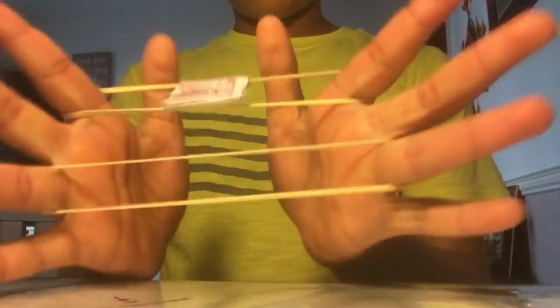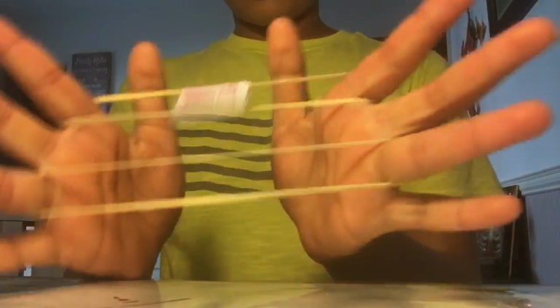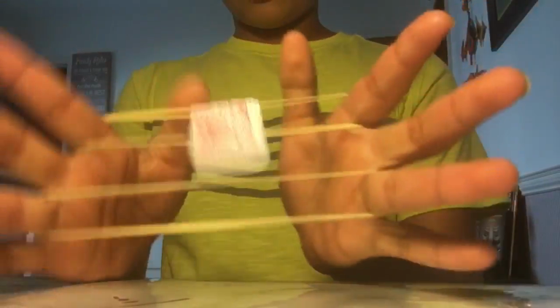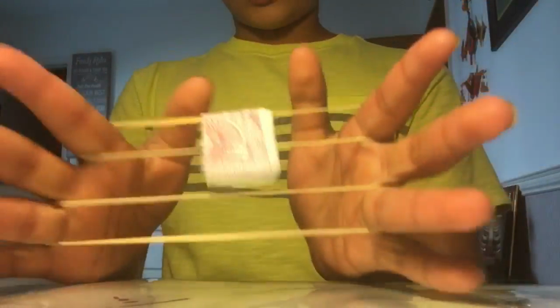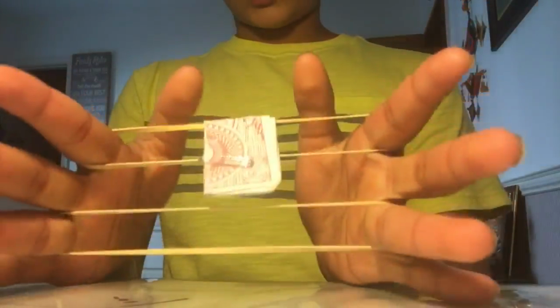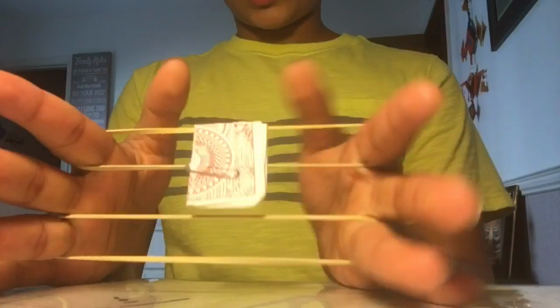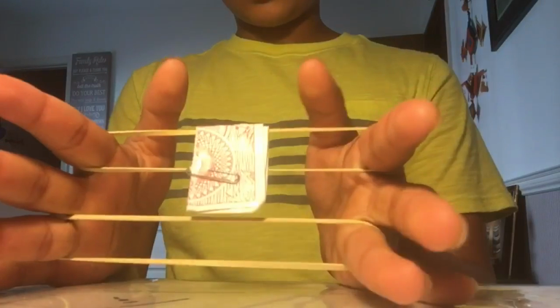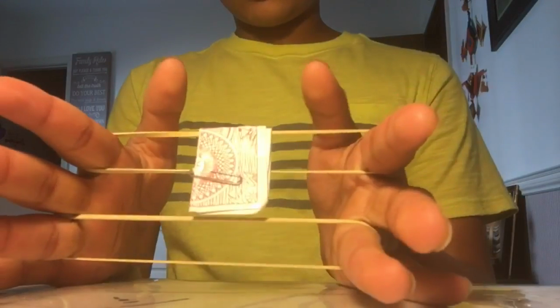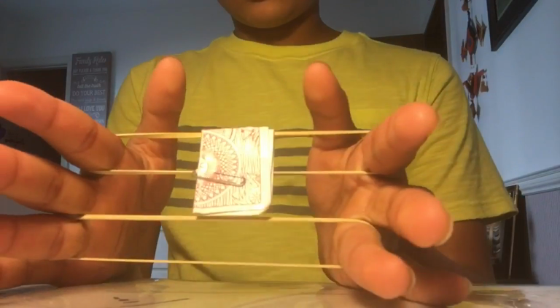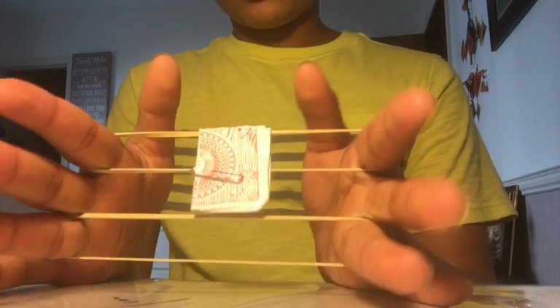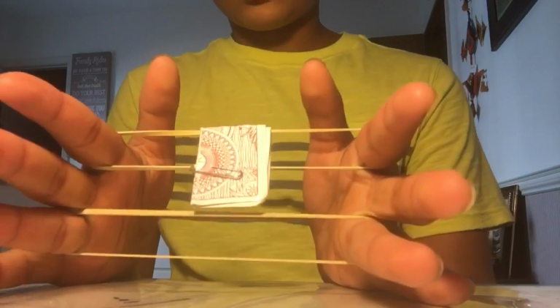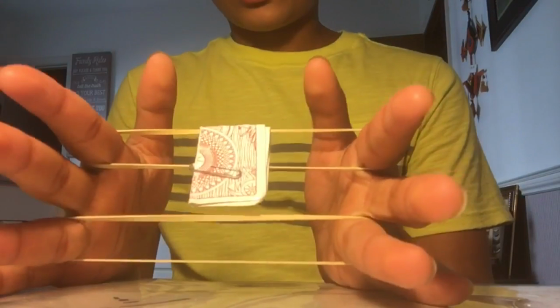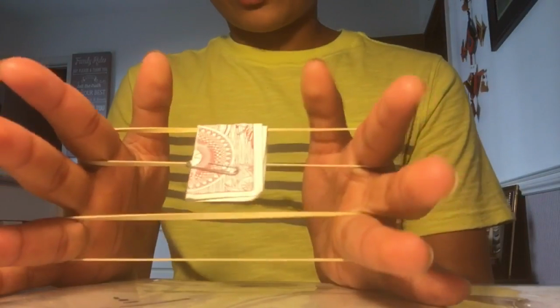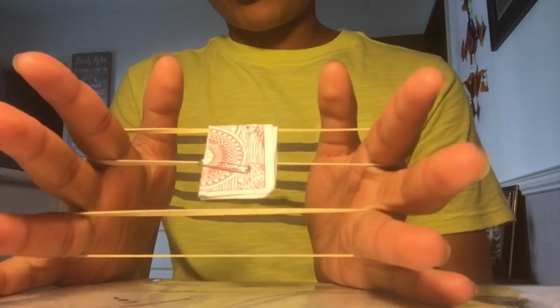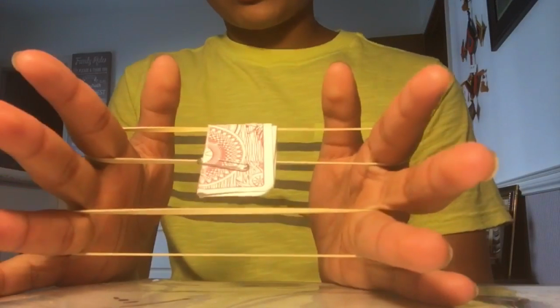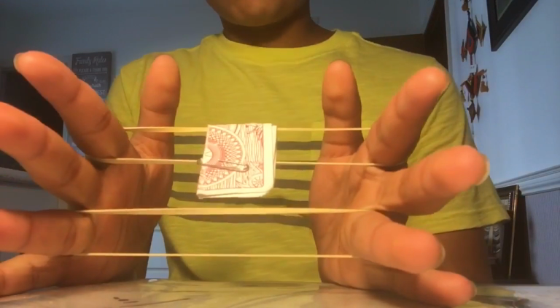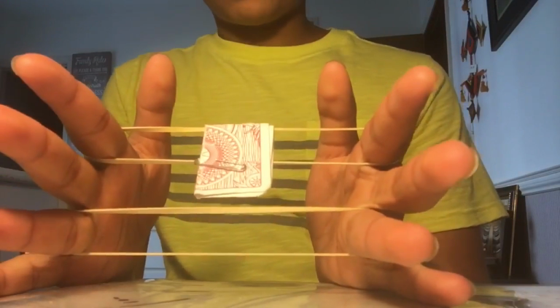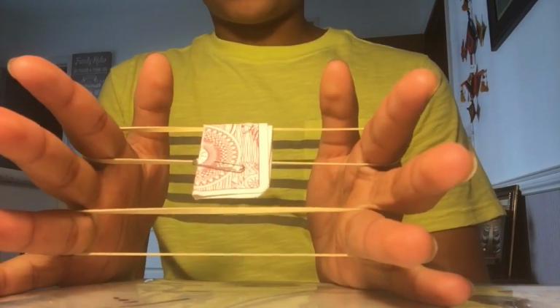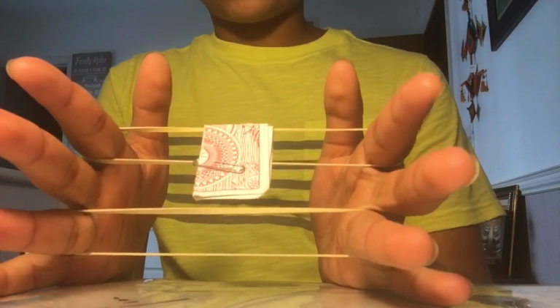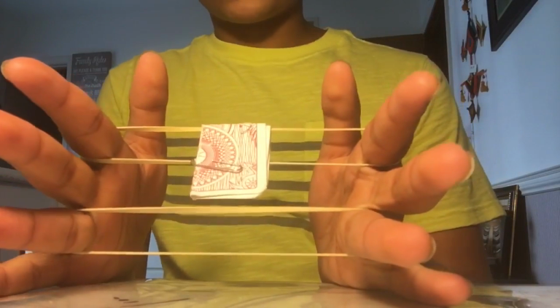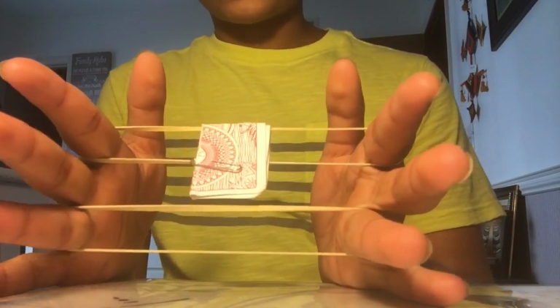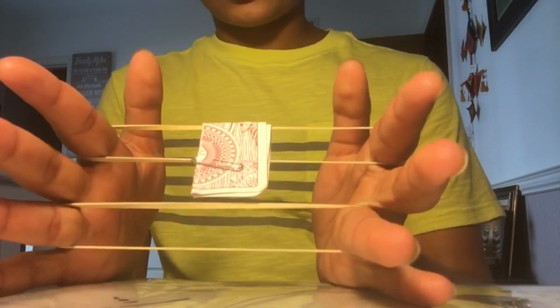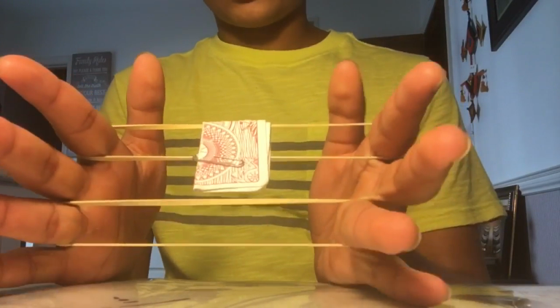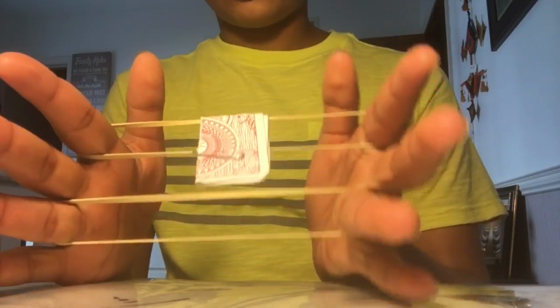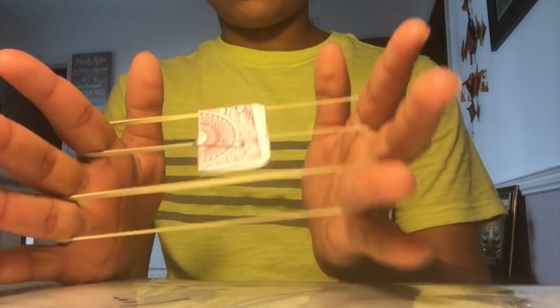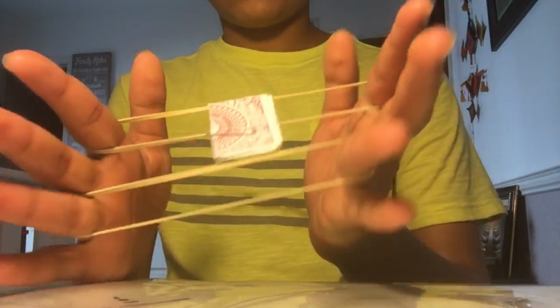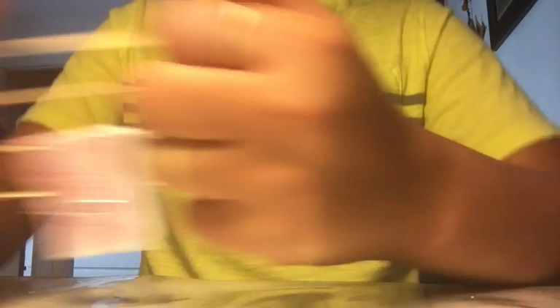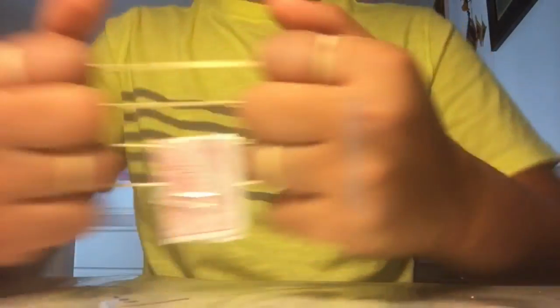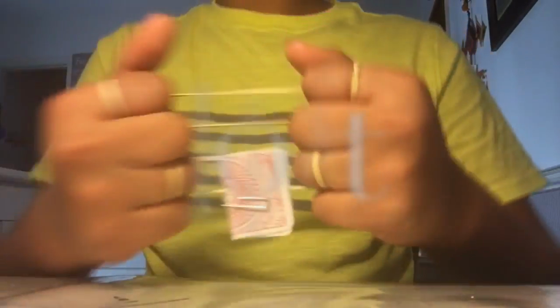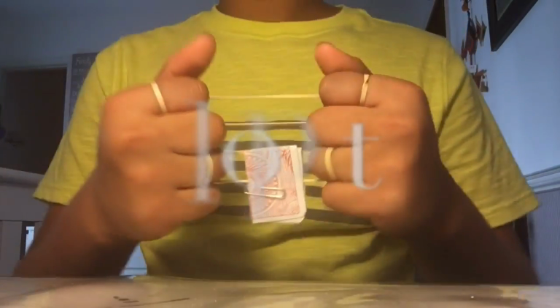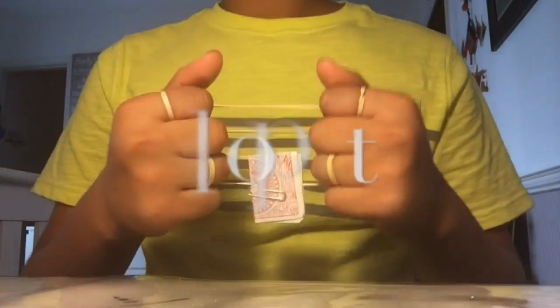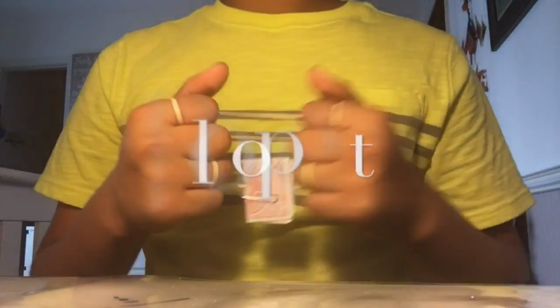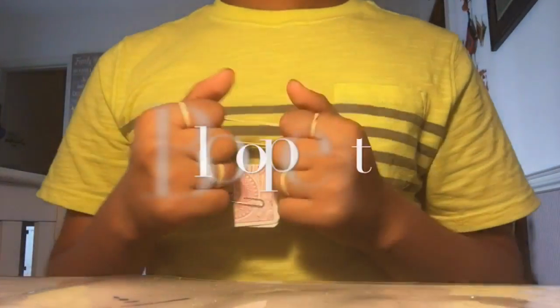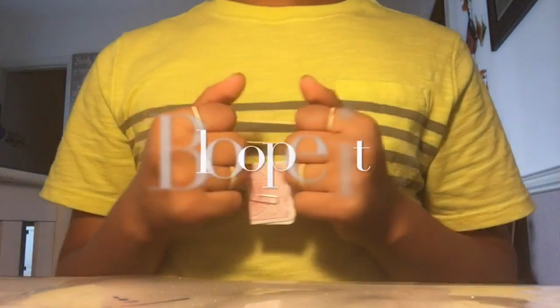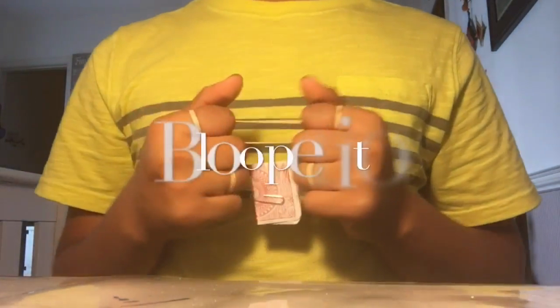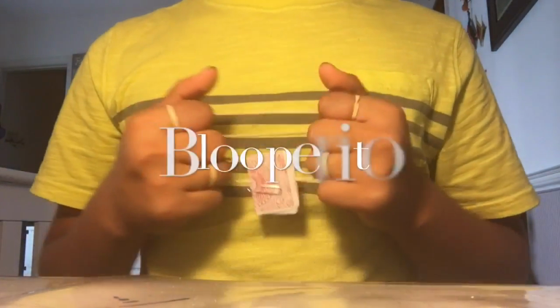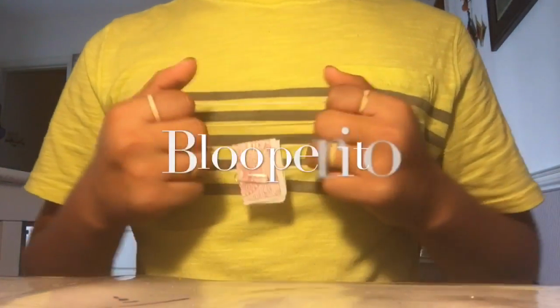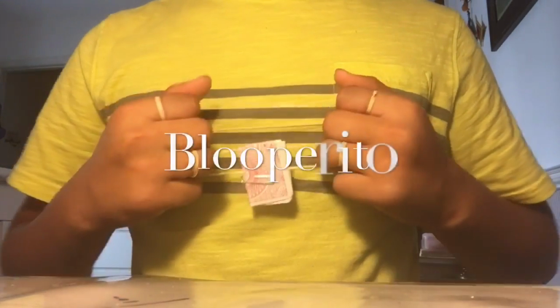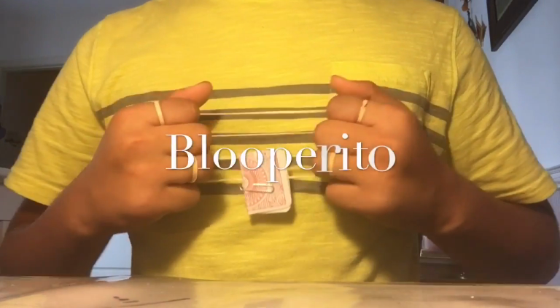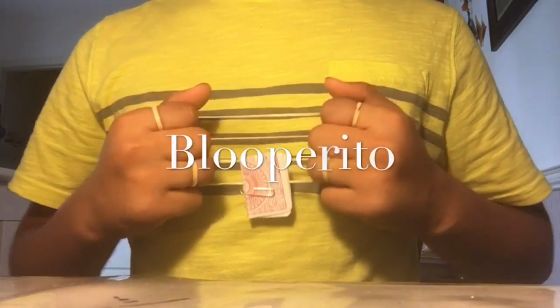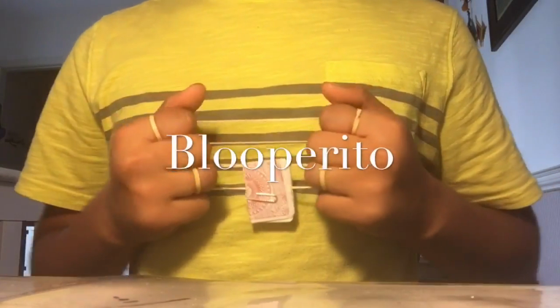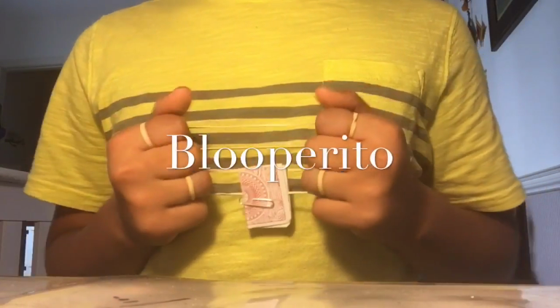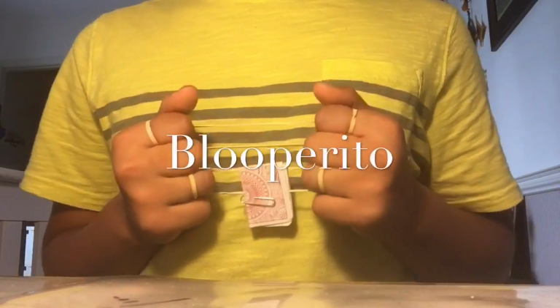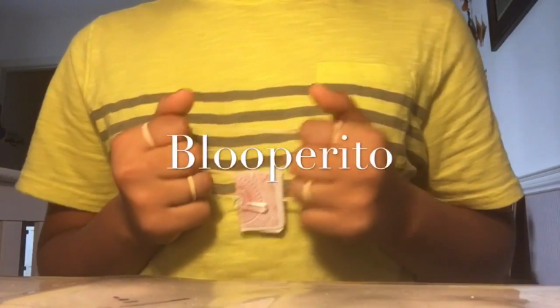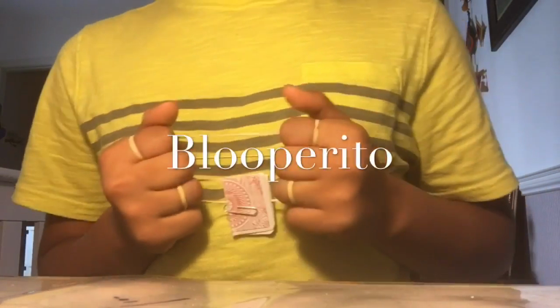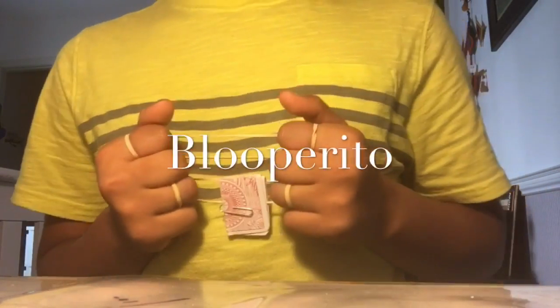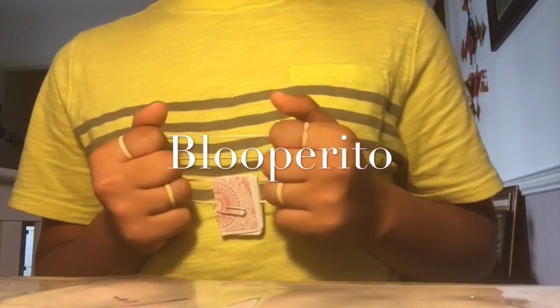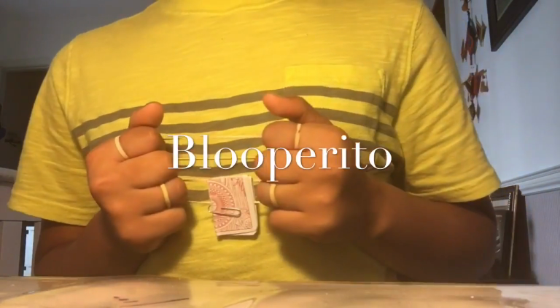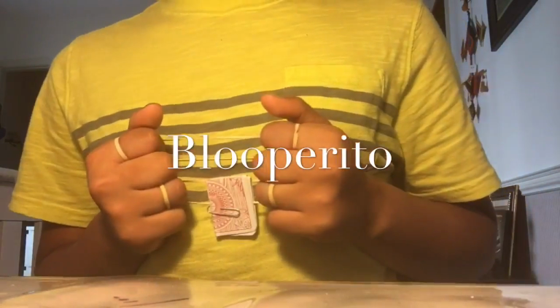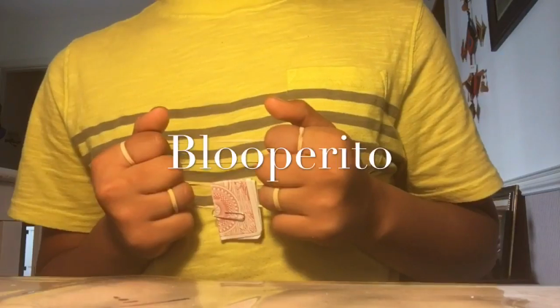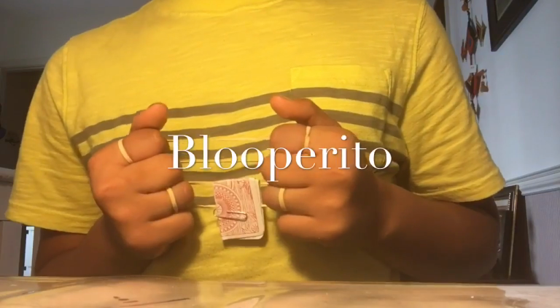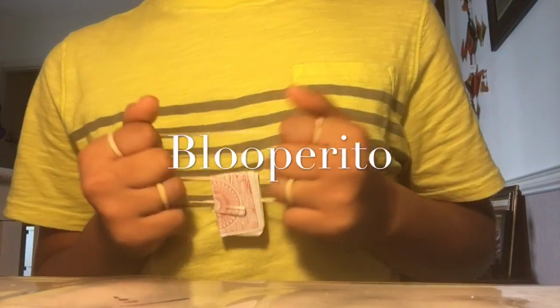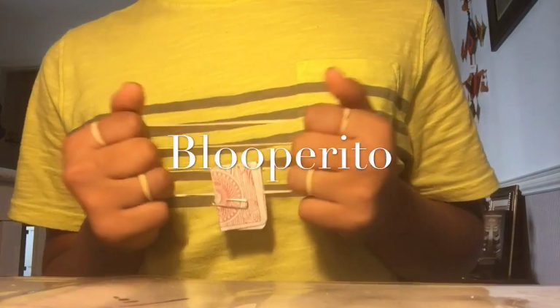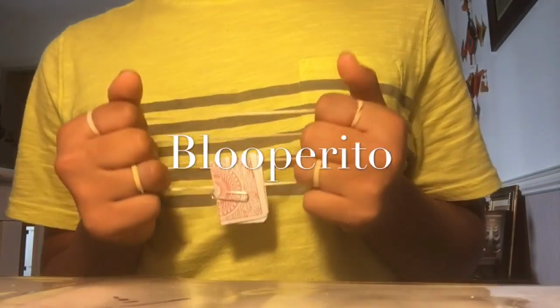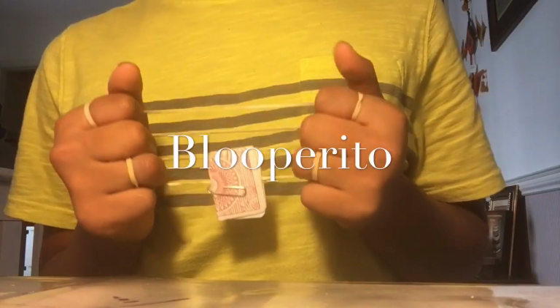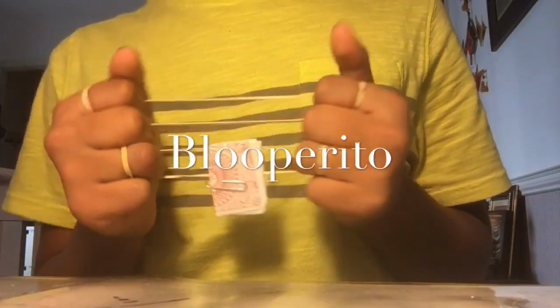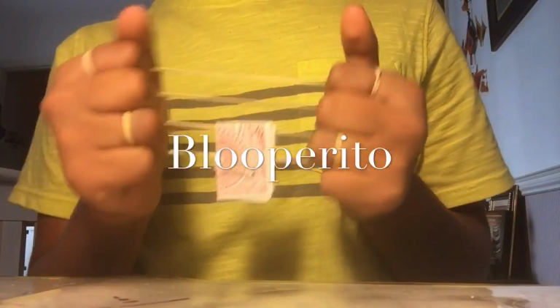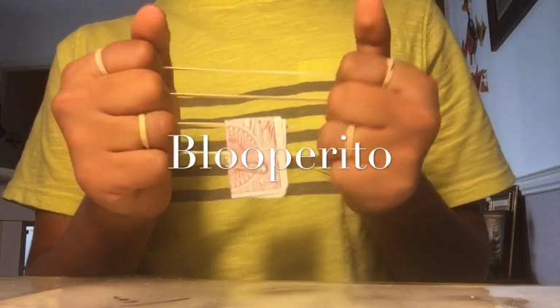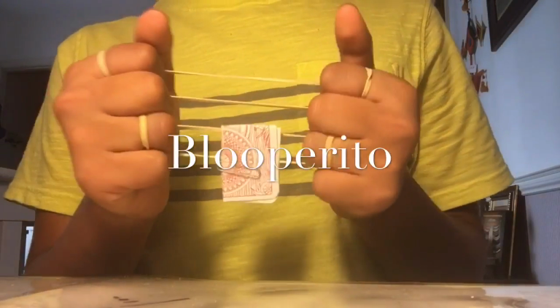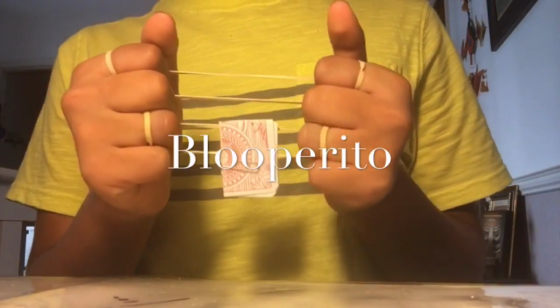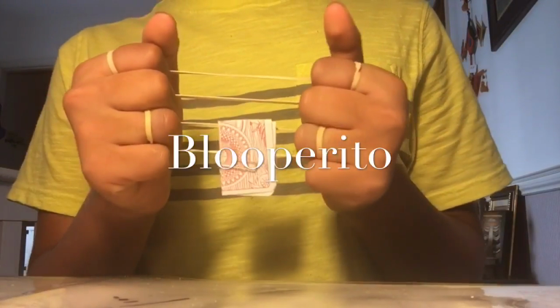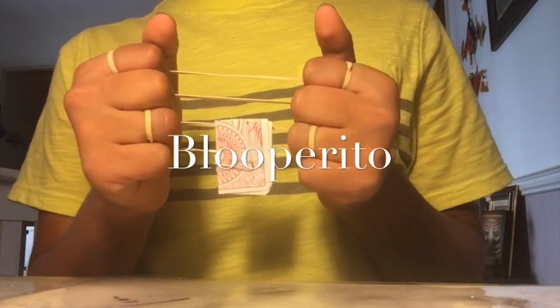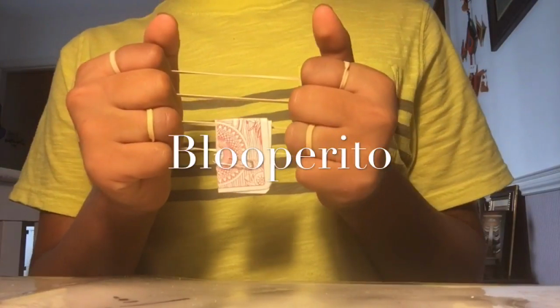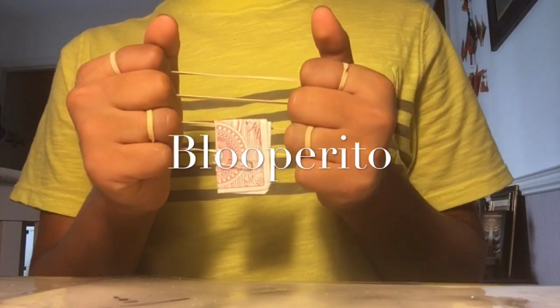And that is Stairway by Marcus Eddy. Hey guys, back at it again with another video, and today I'm going to be performing.